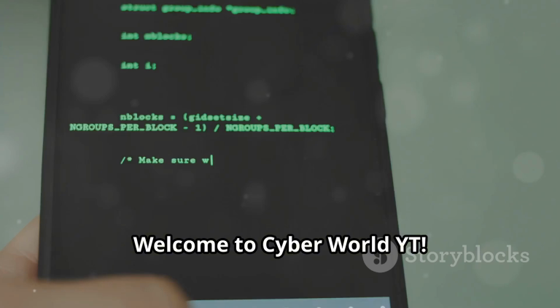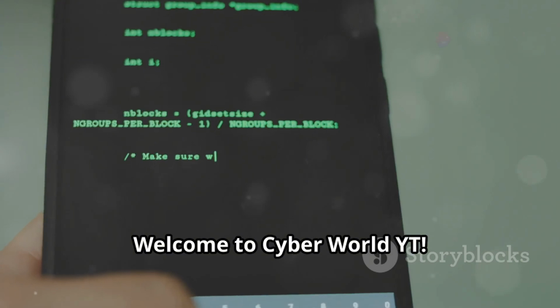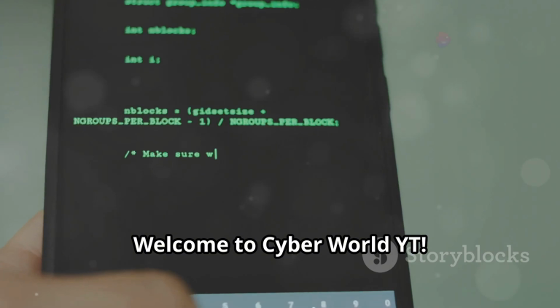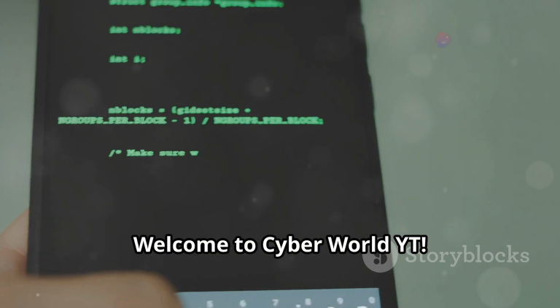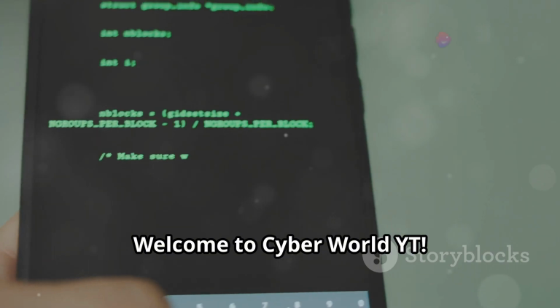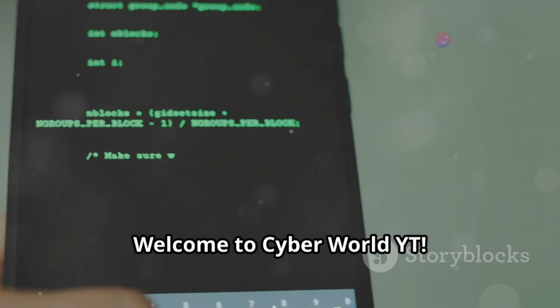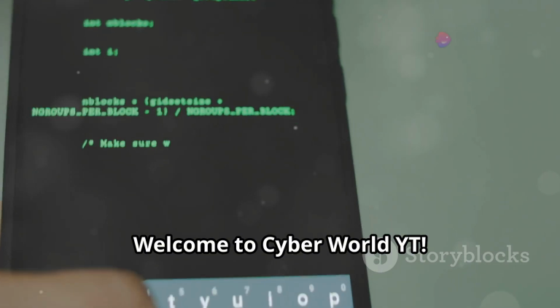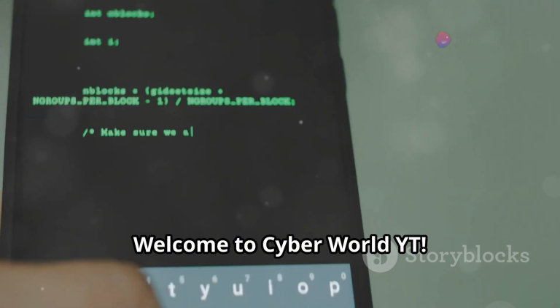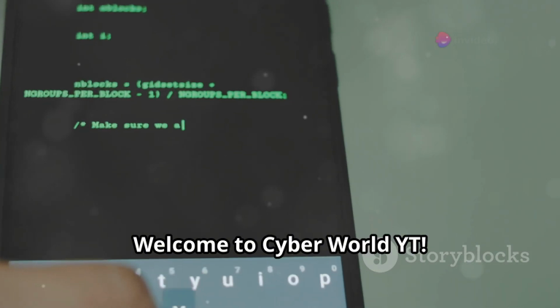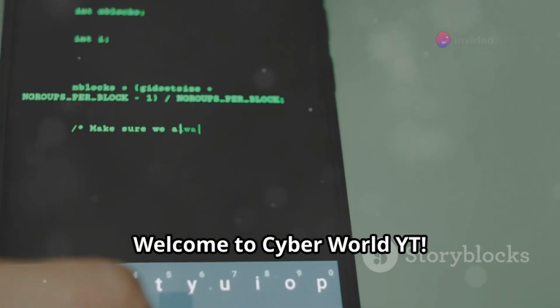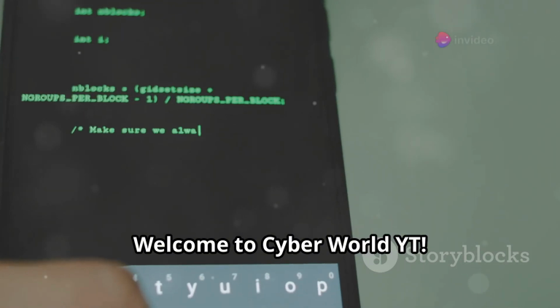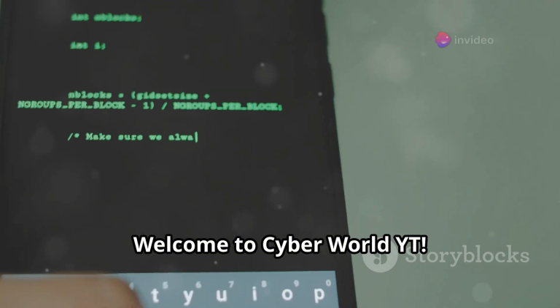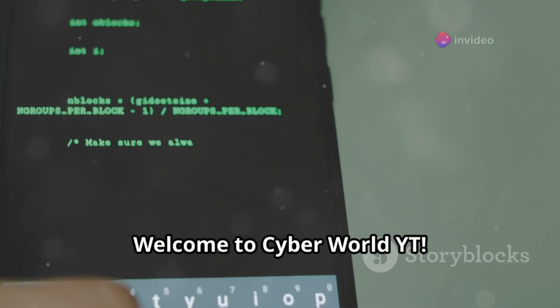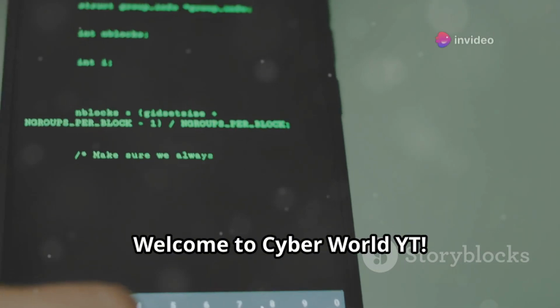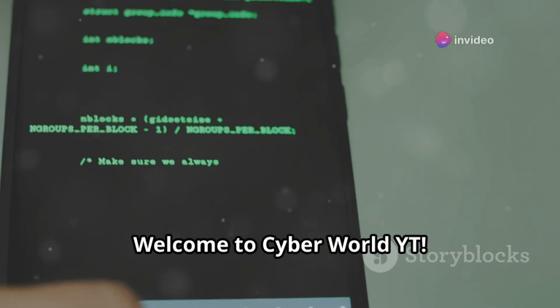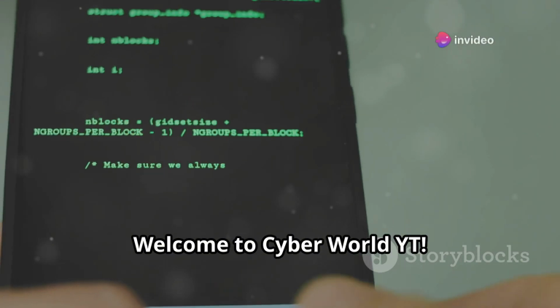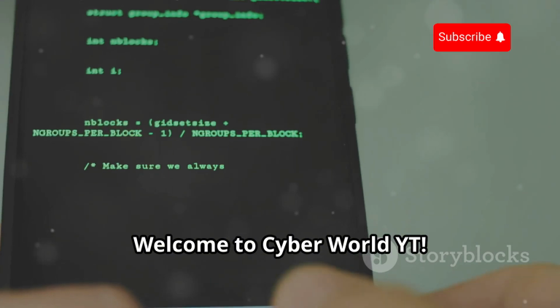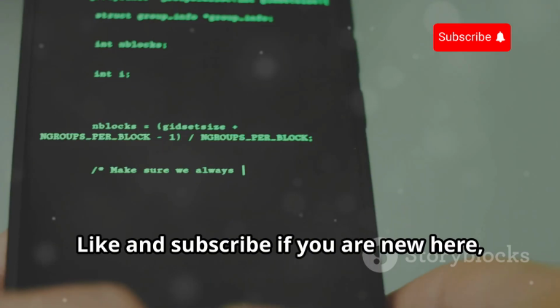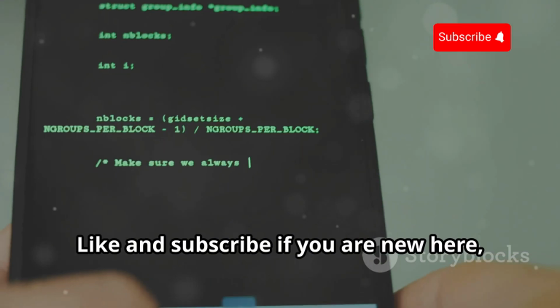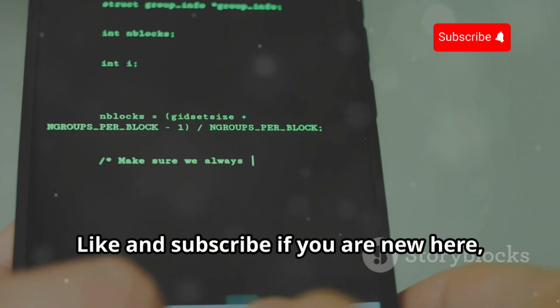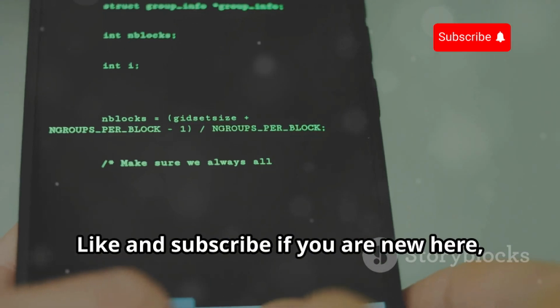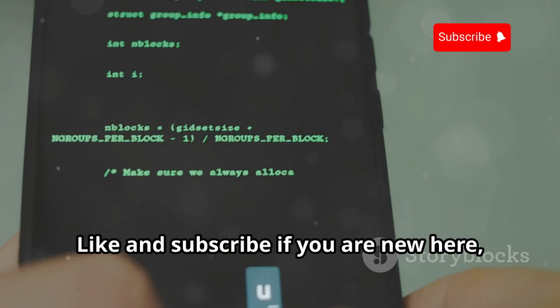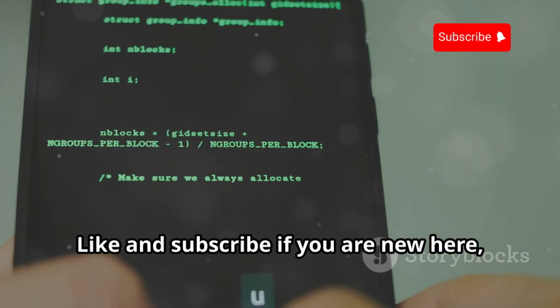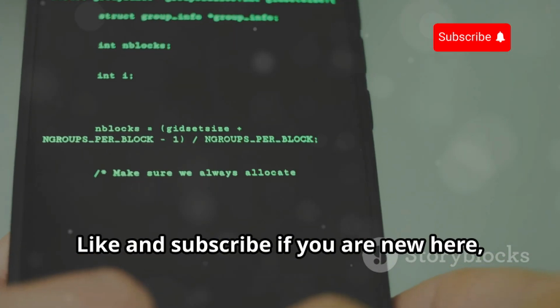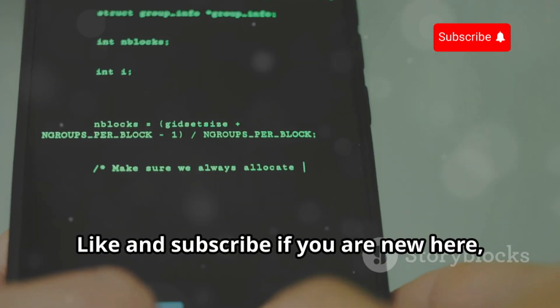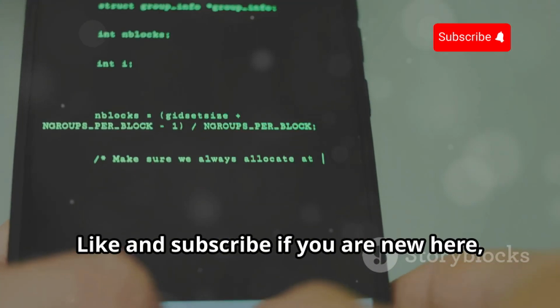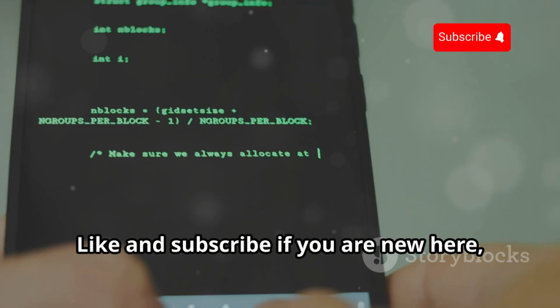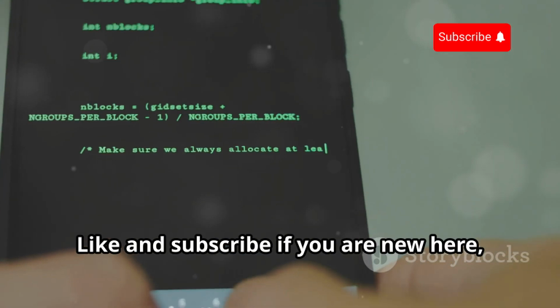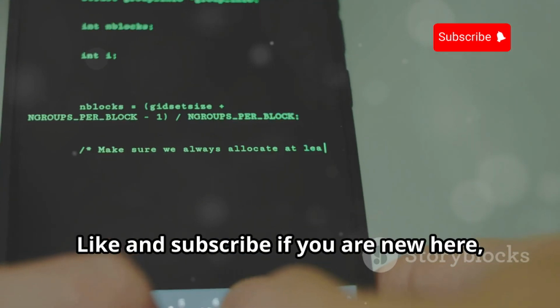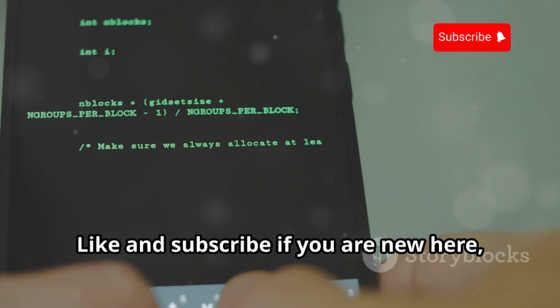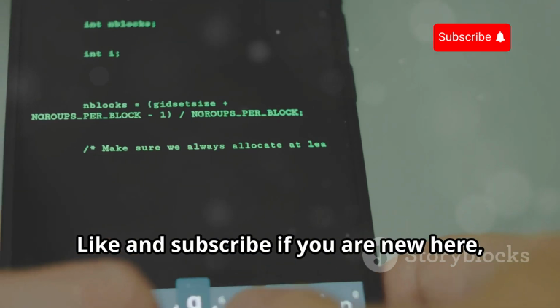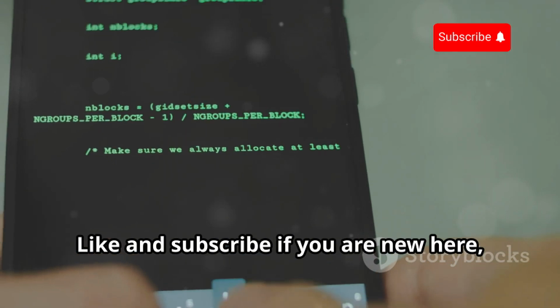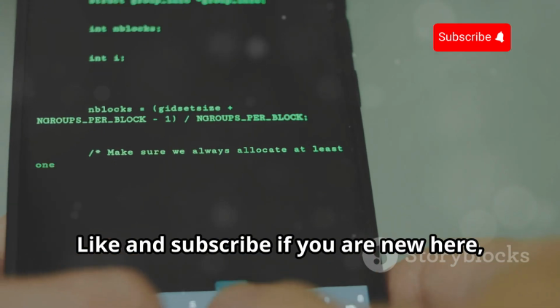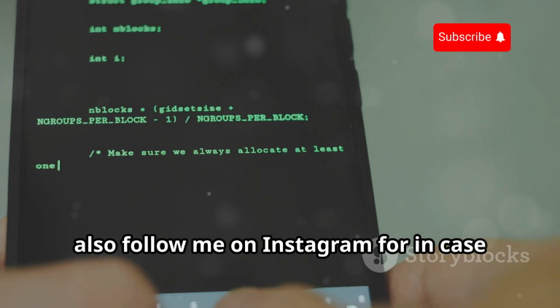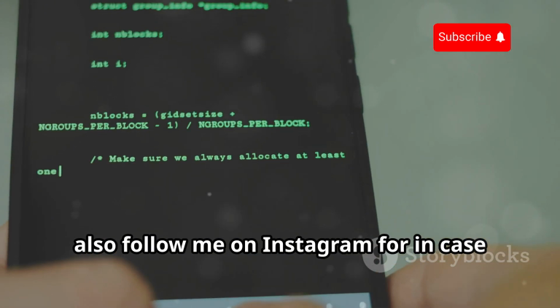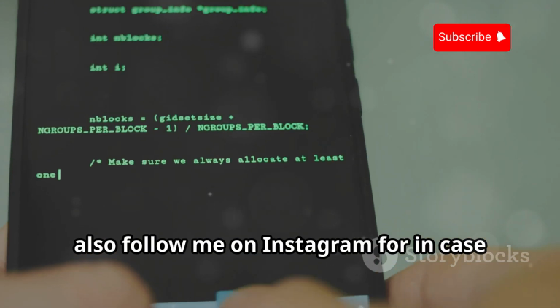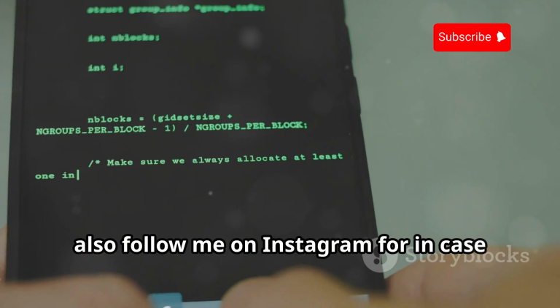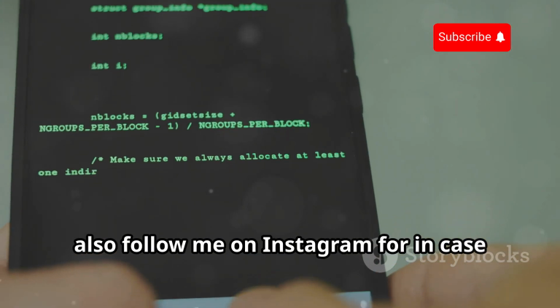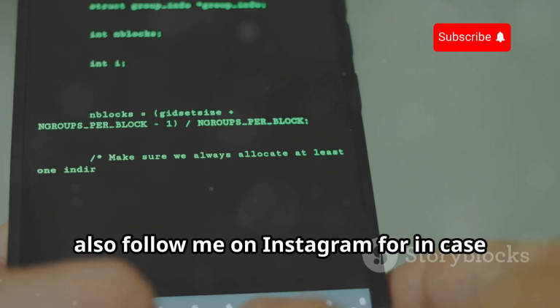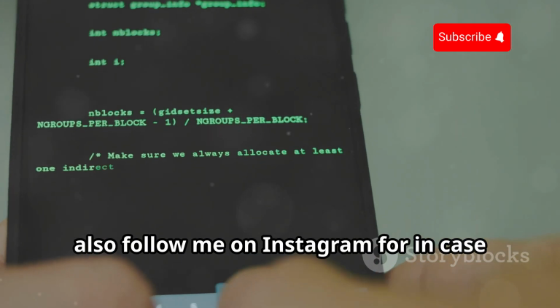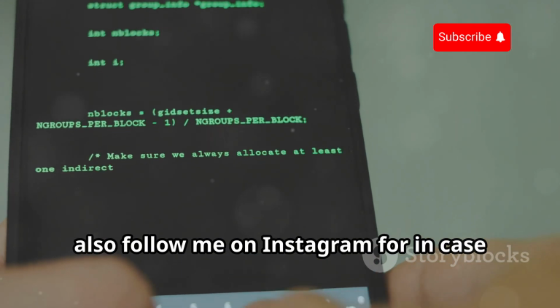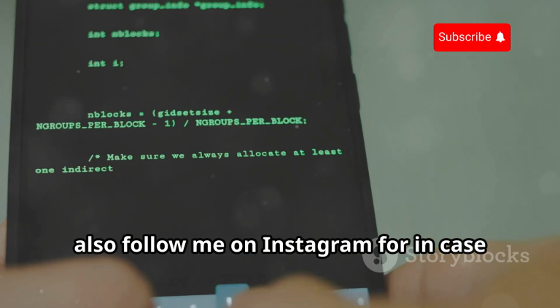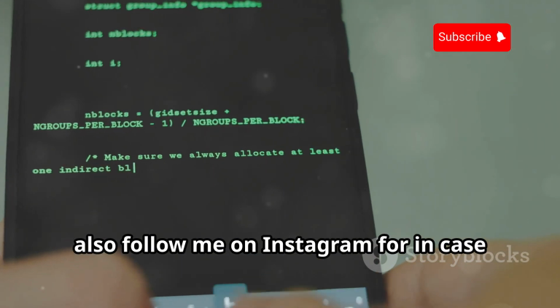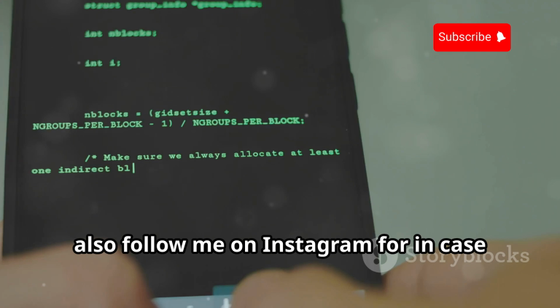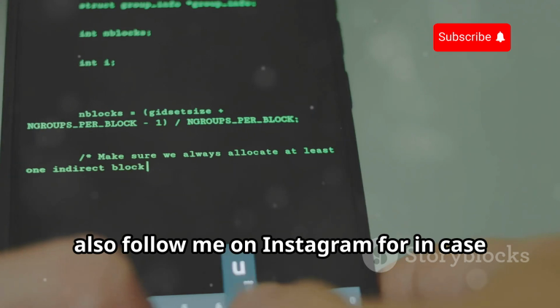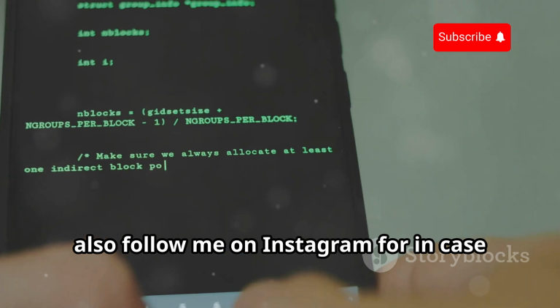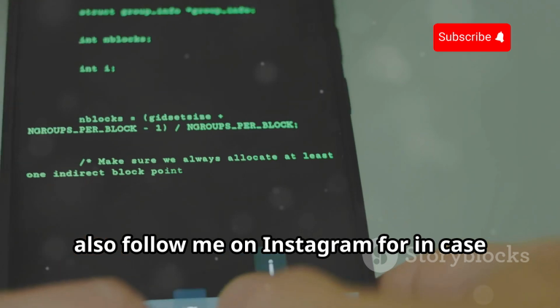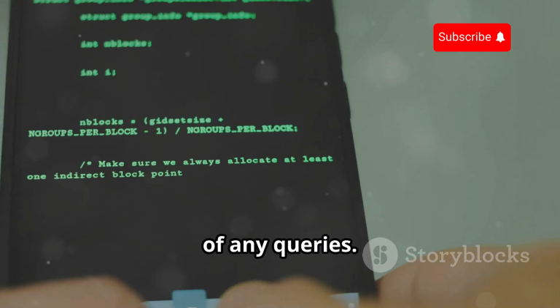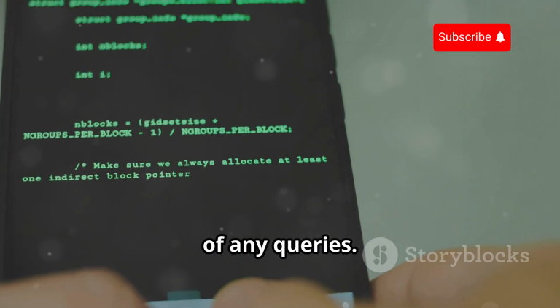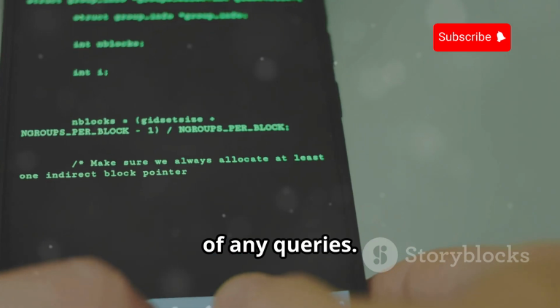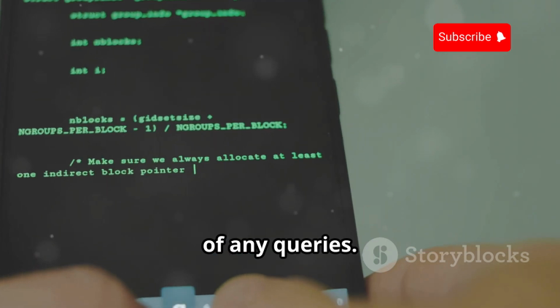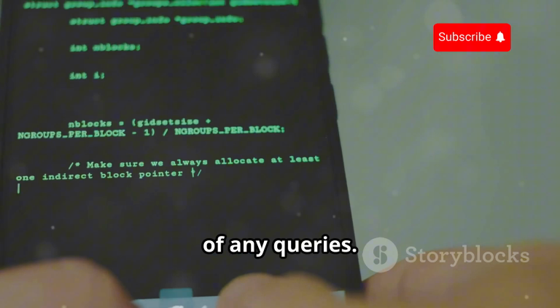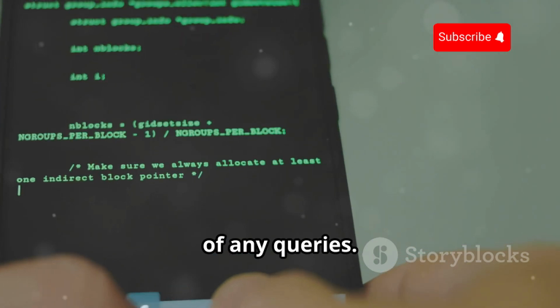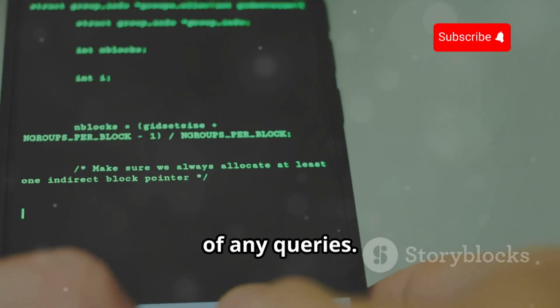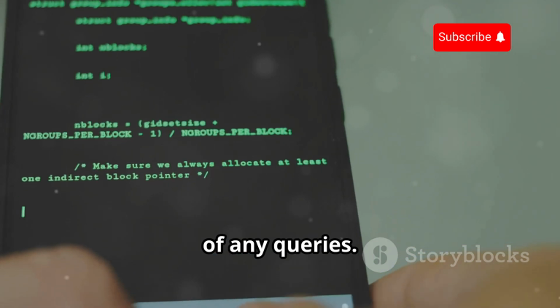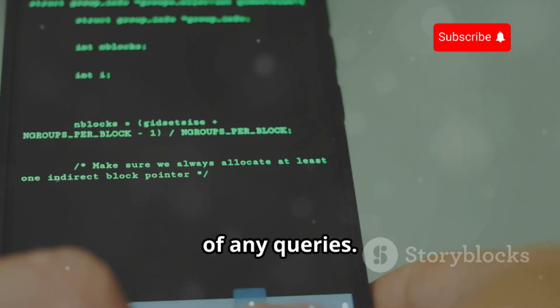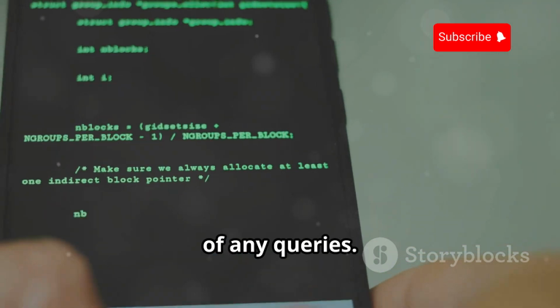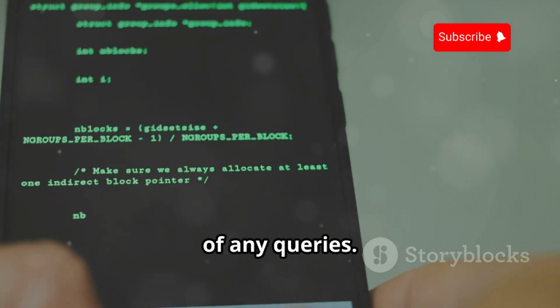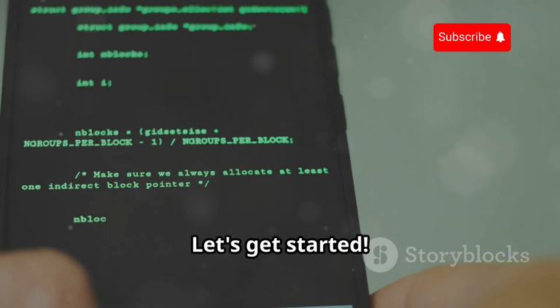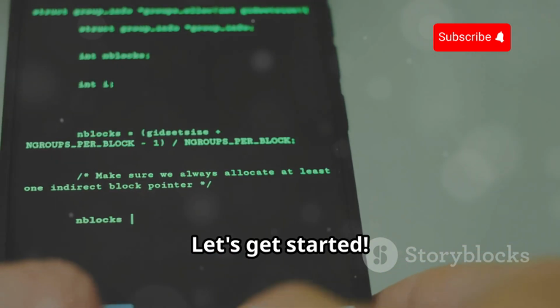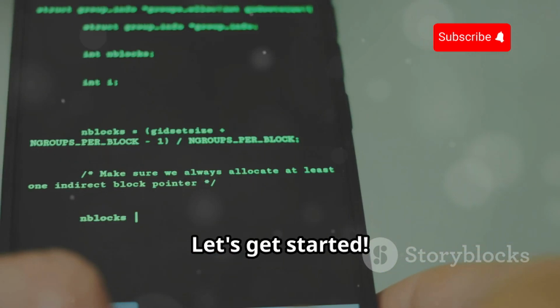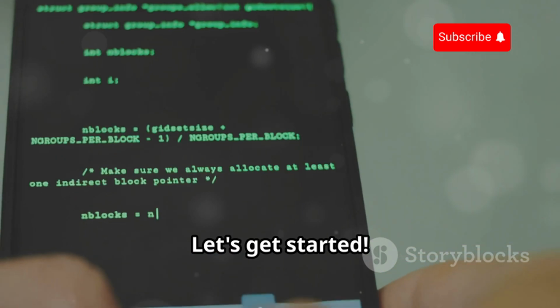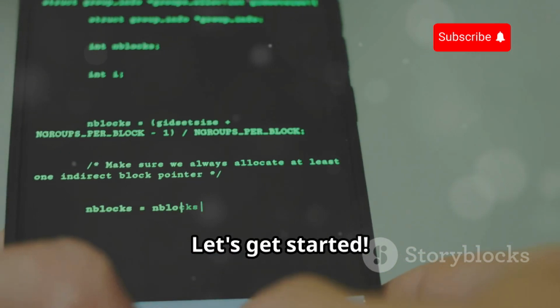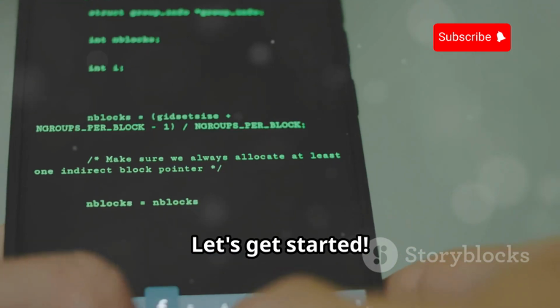Welcome to Cyberworld YT. Like and subscribe if you are new here. Also follow me on Instagram for any queries. Let's get started.